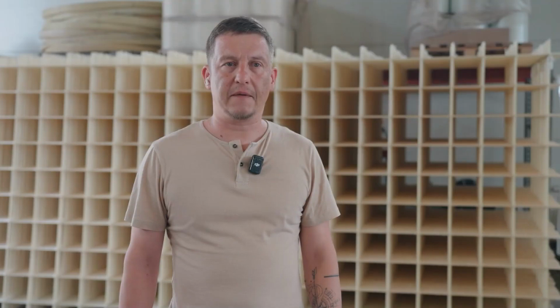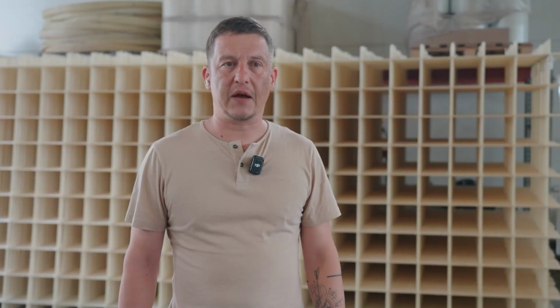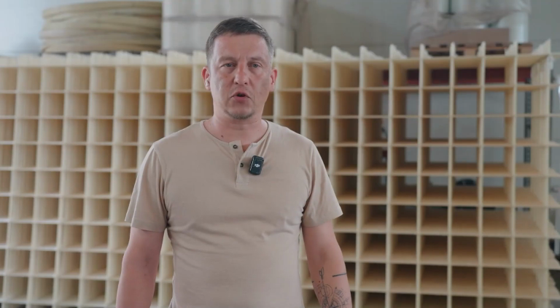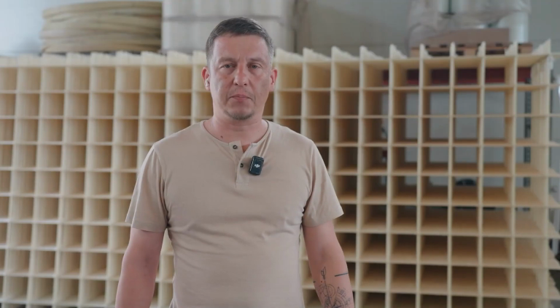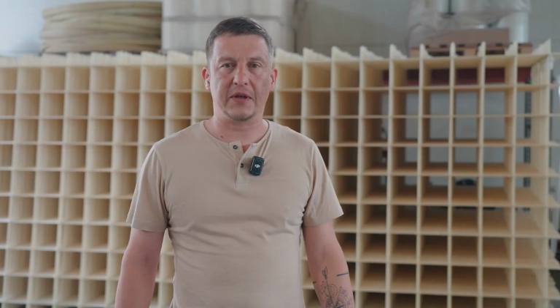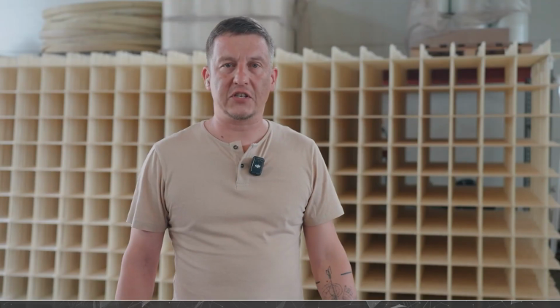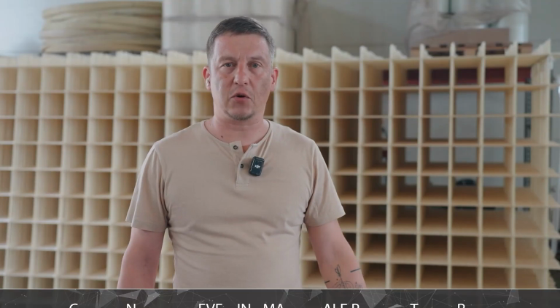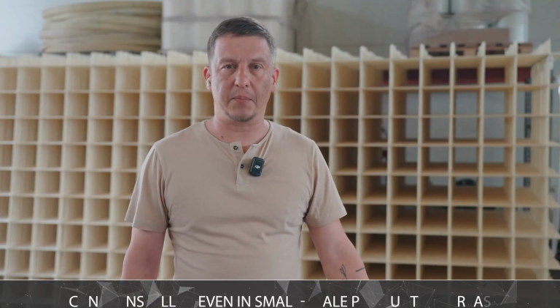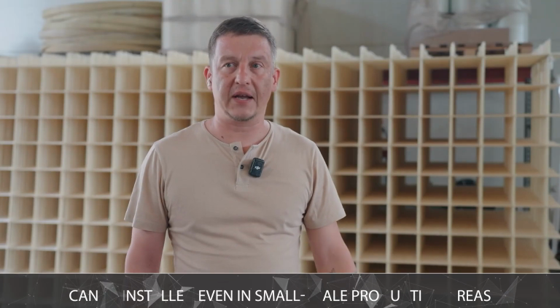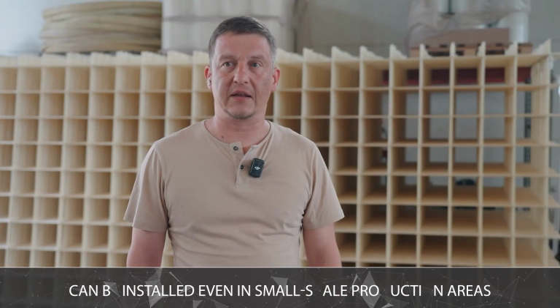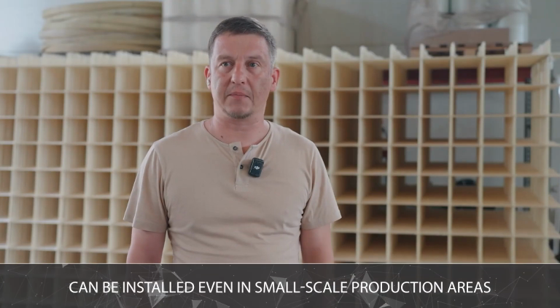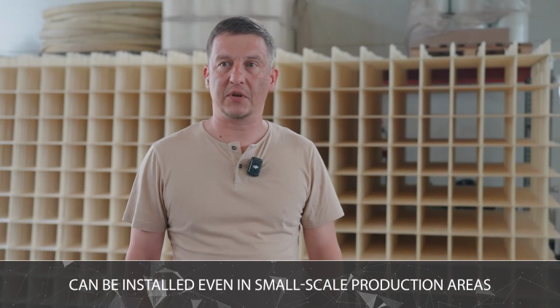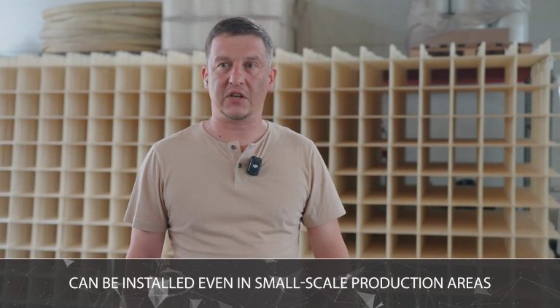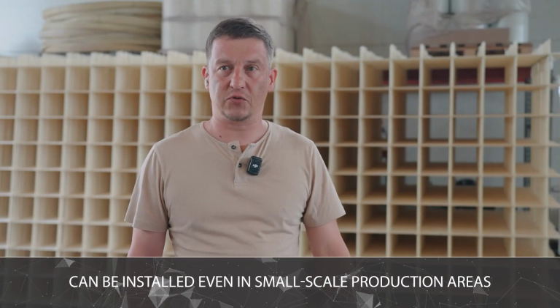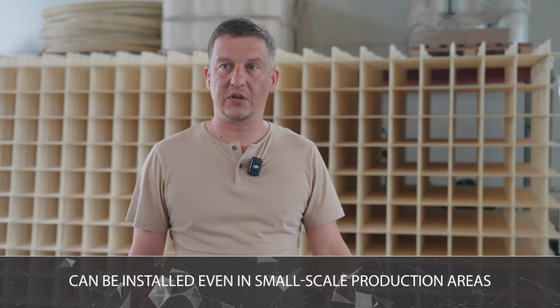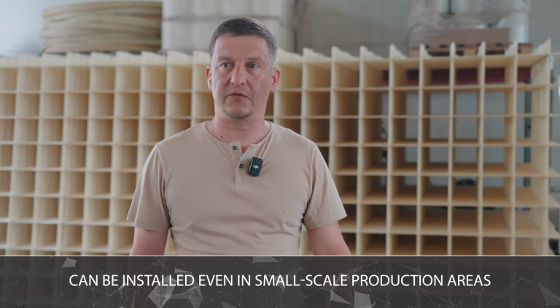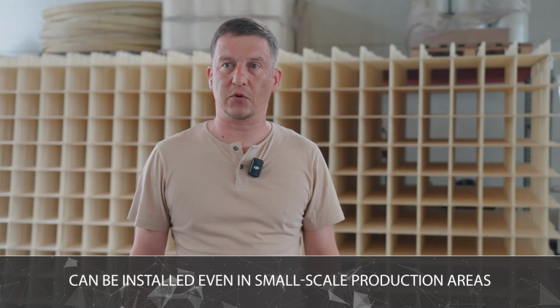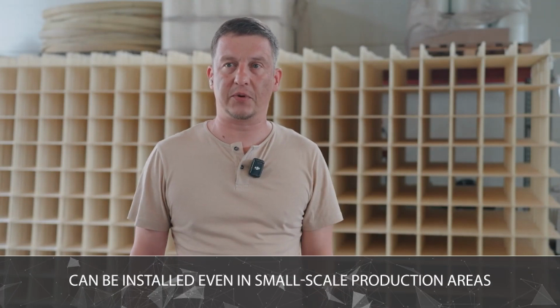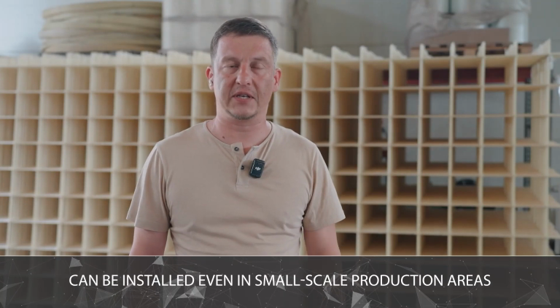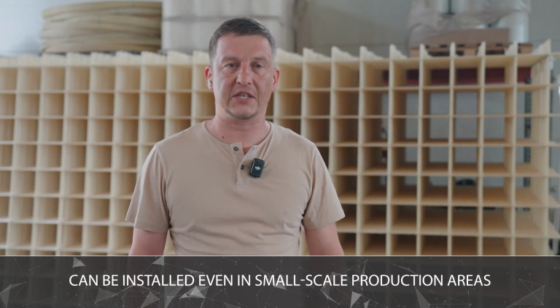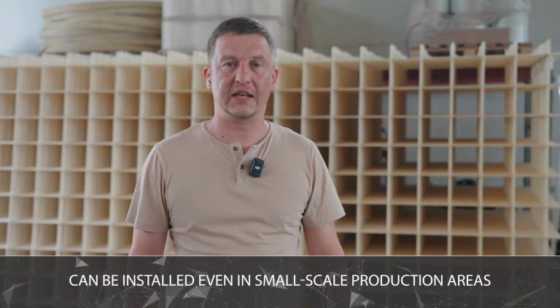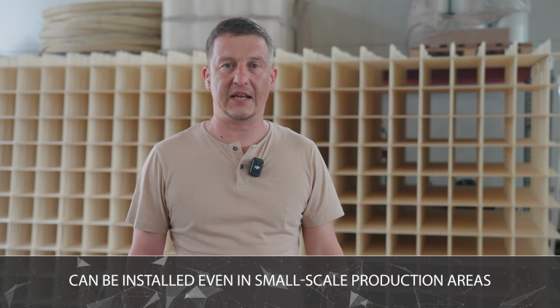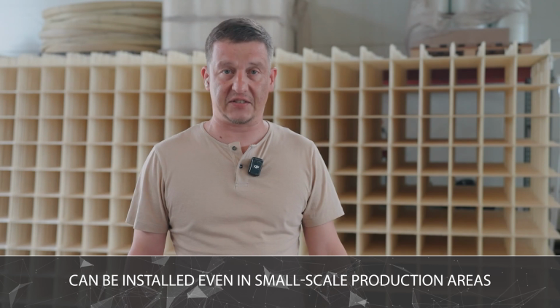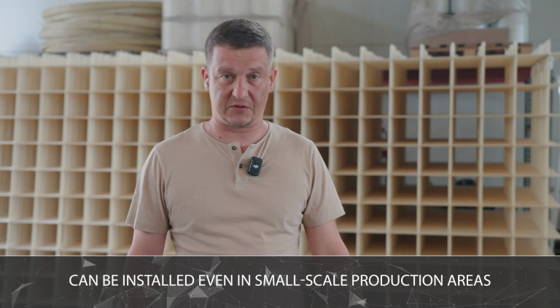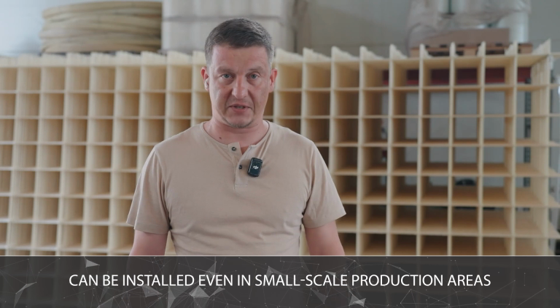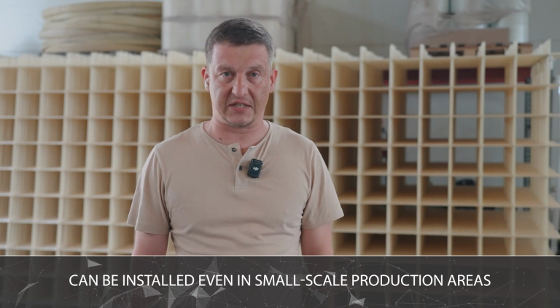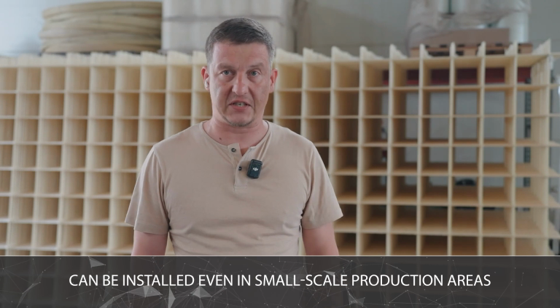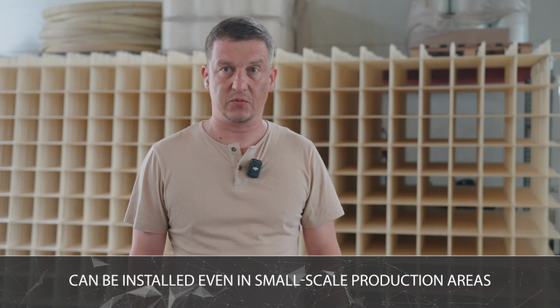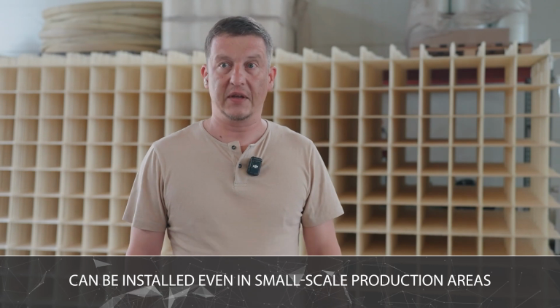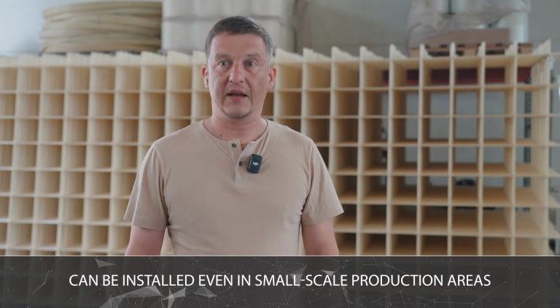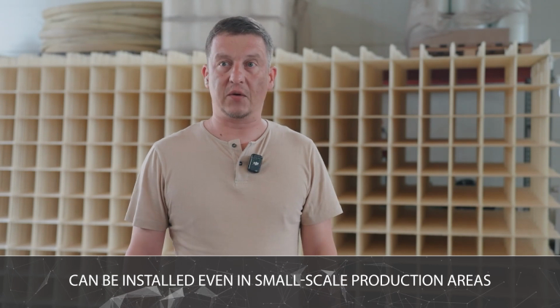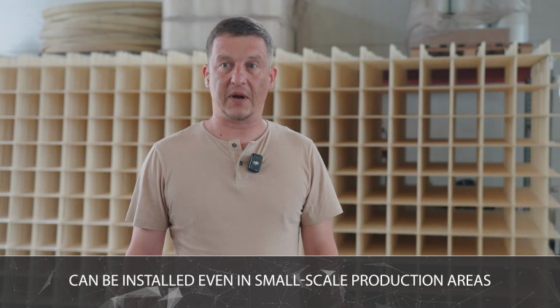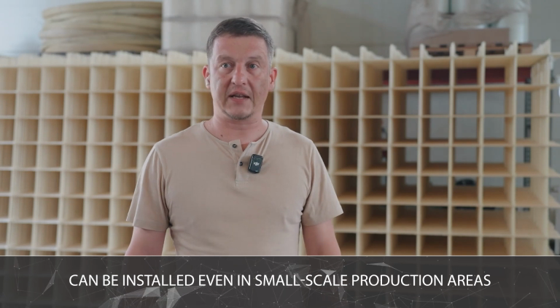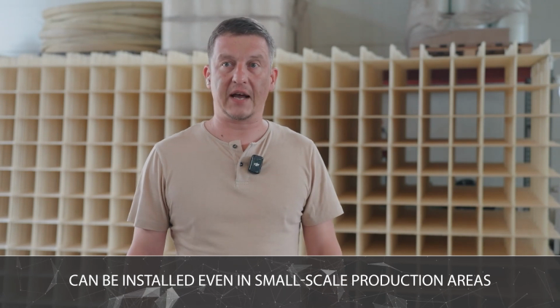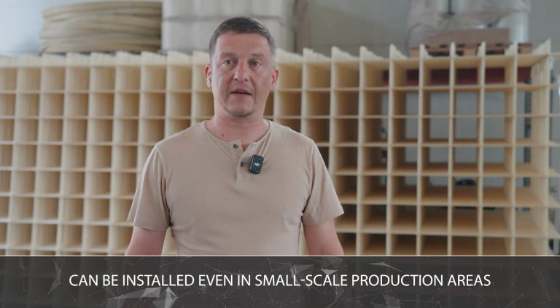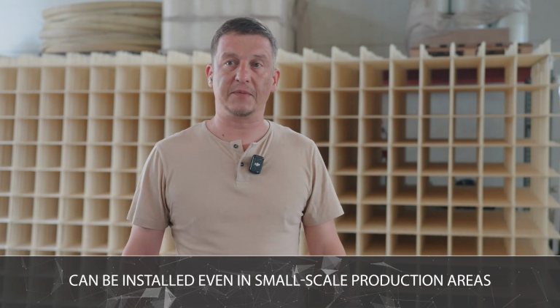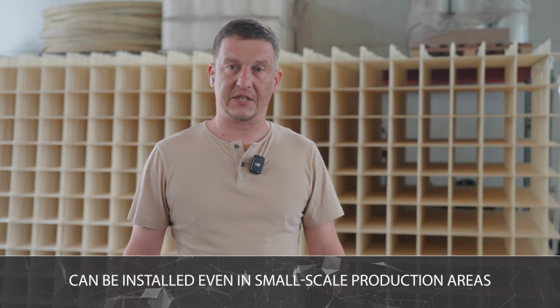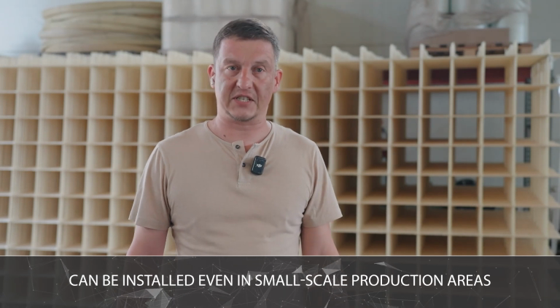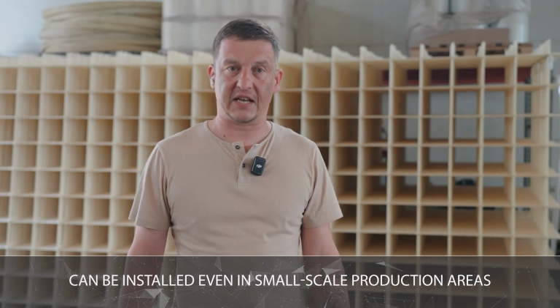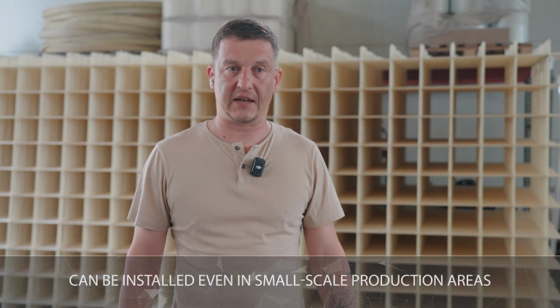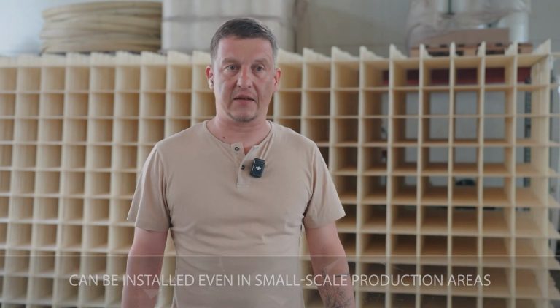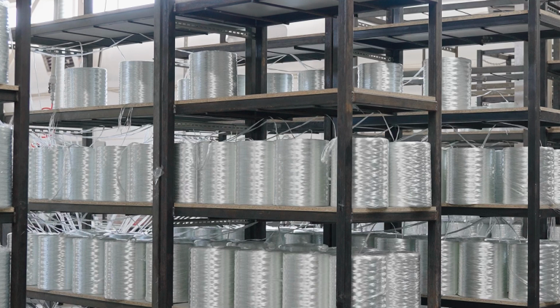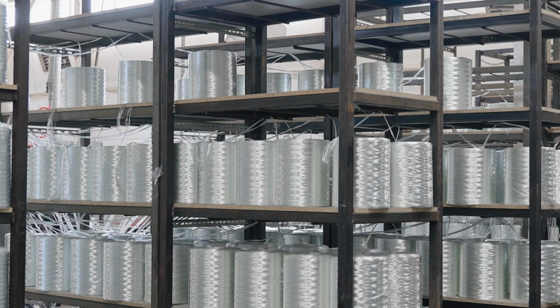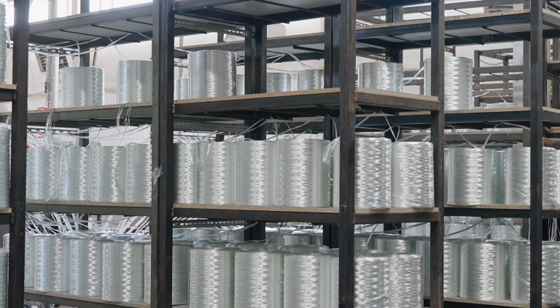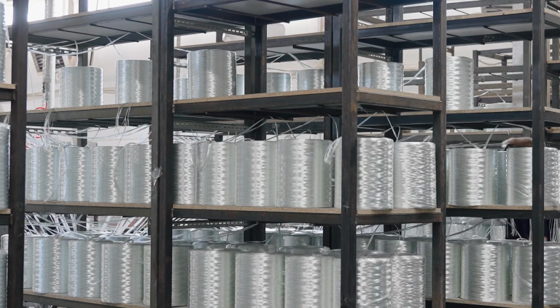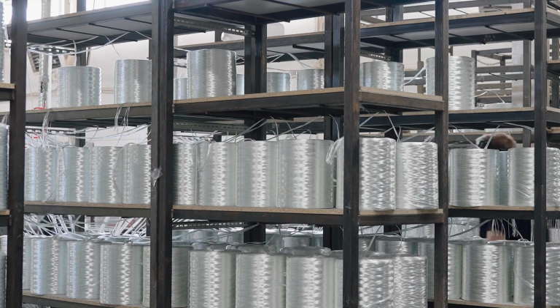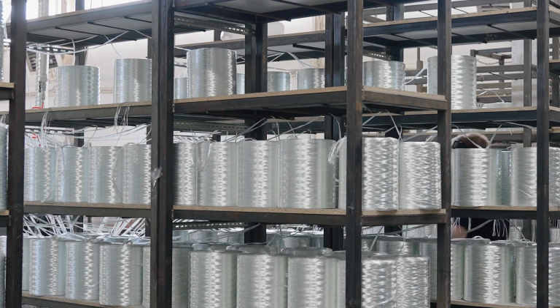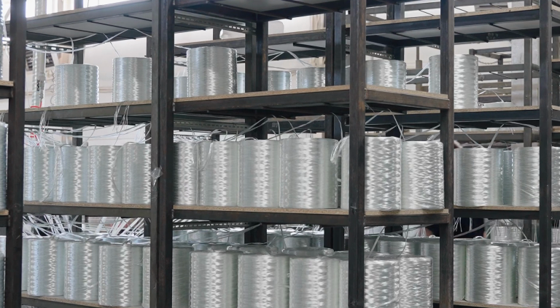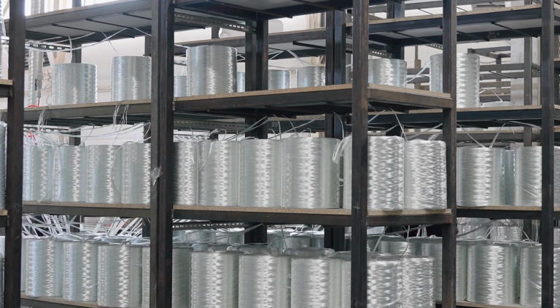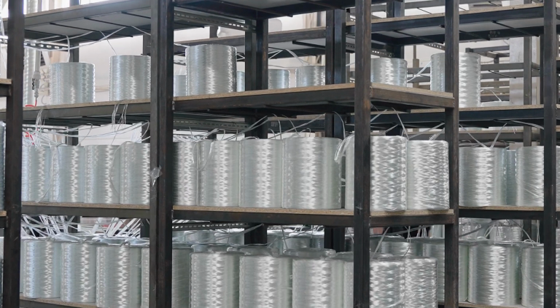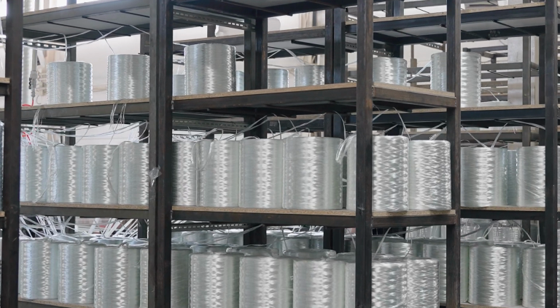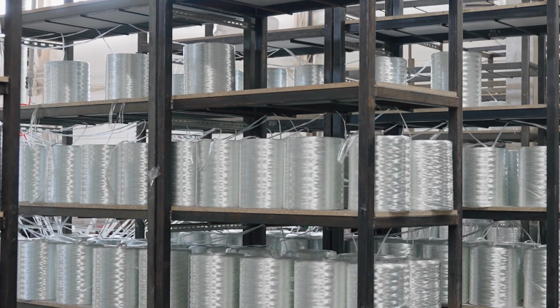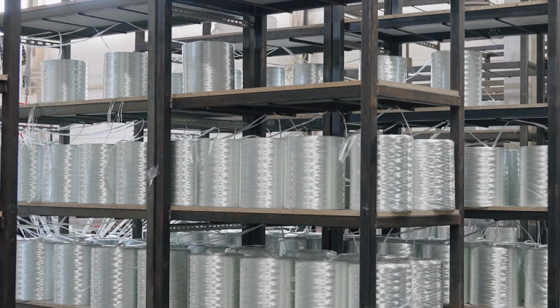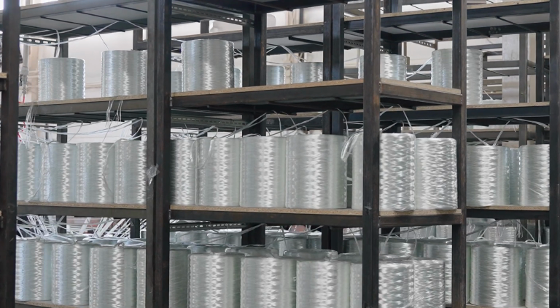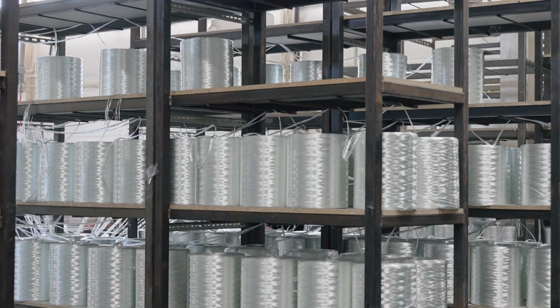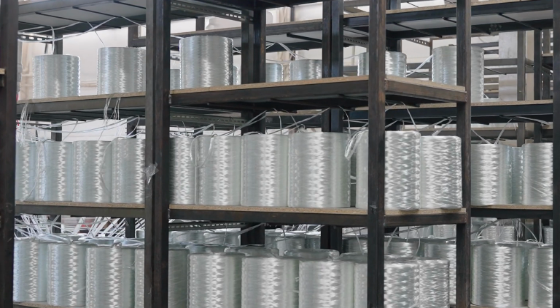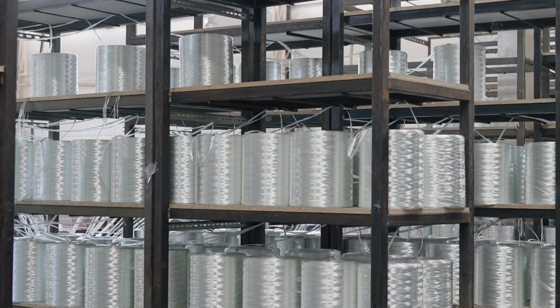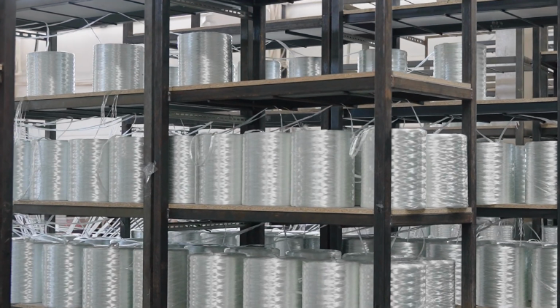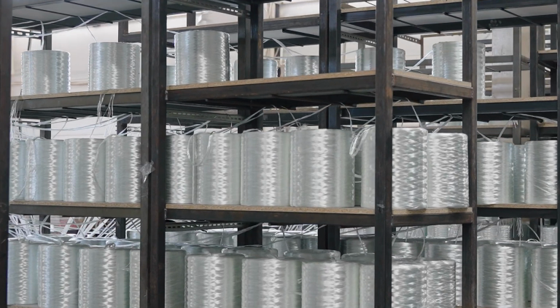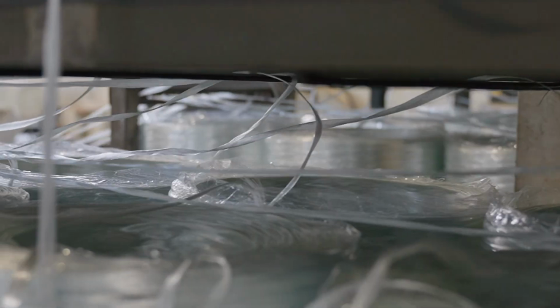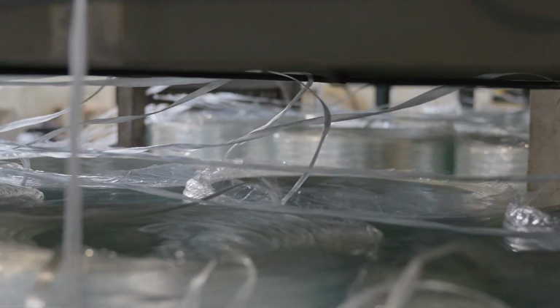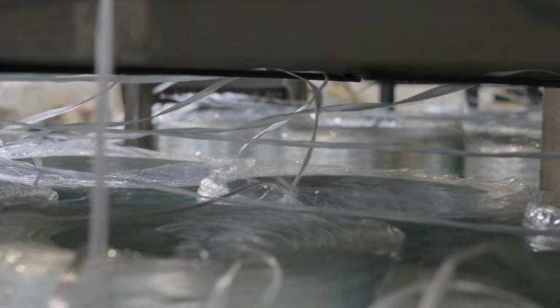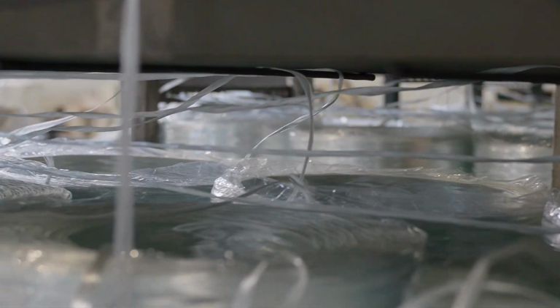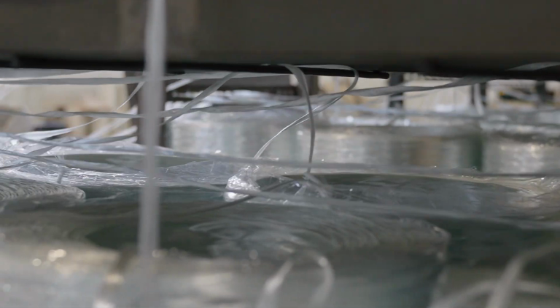The equipment is compact, measuring 24 meters long, 3 meters wide, and 1.5 meters high. Compressed air consumption is approximately 800 liters per minute.